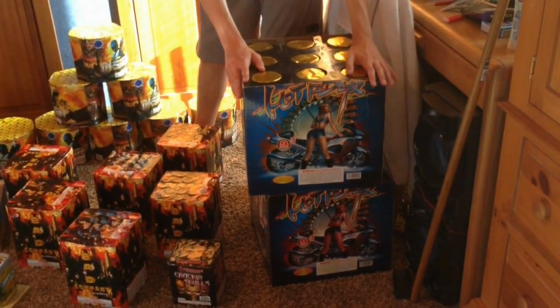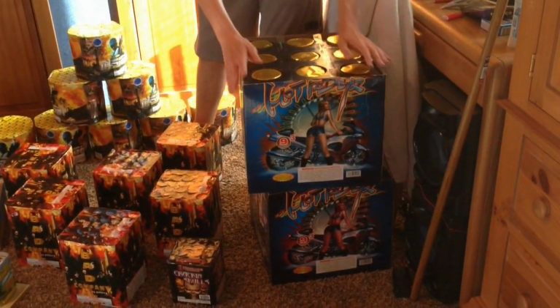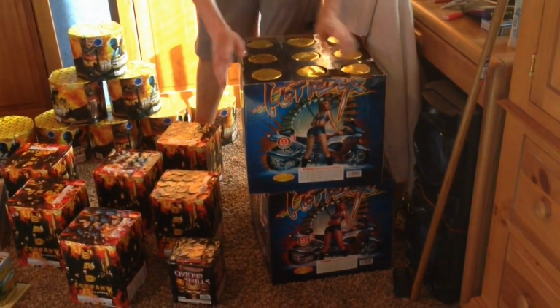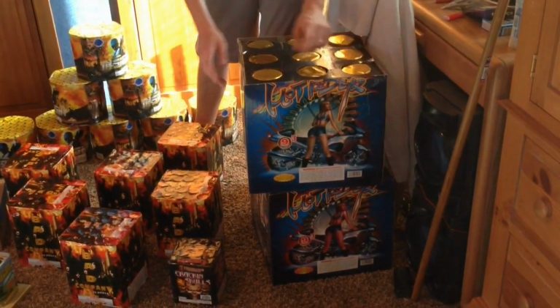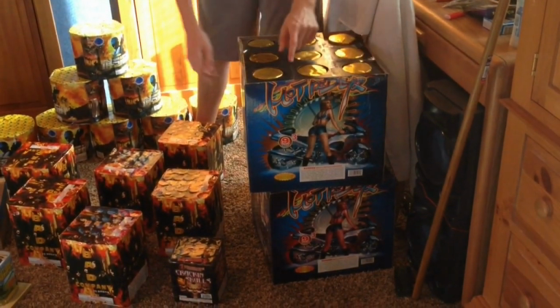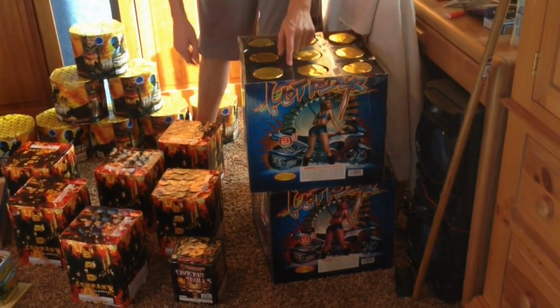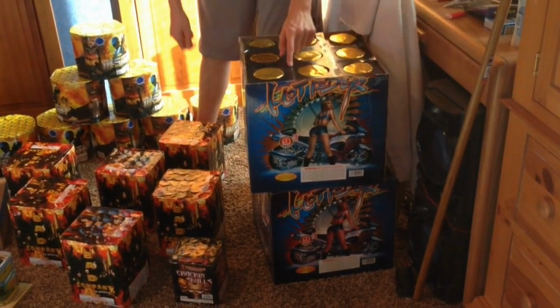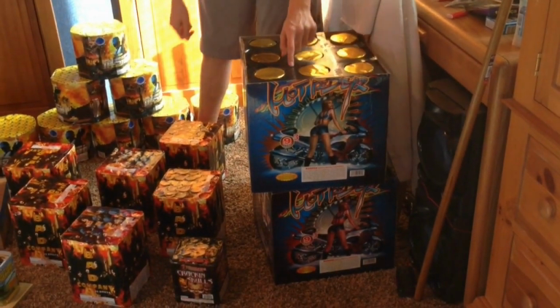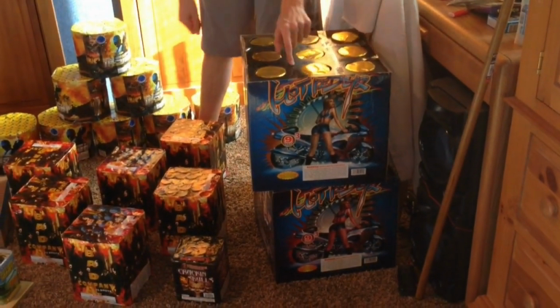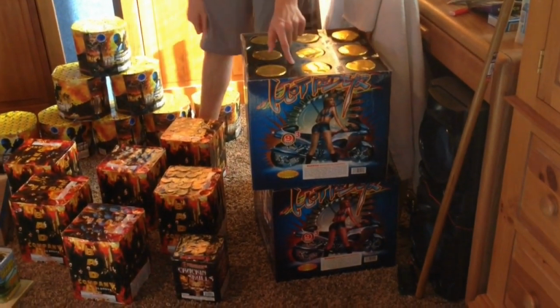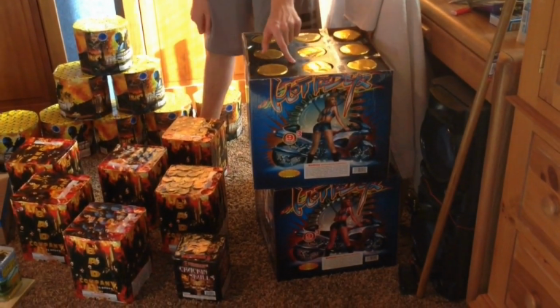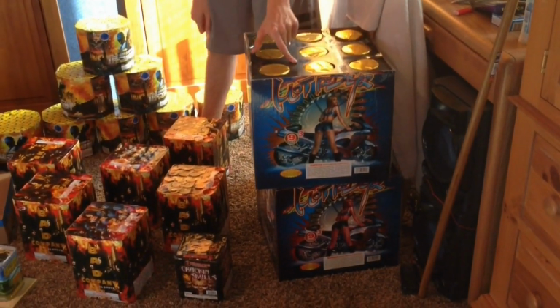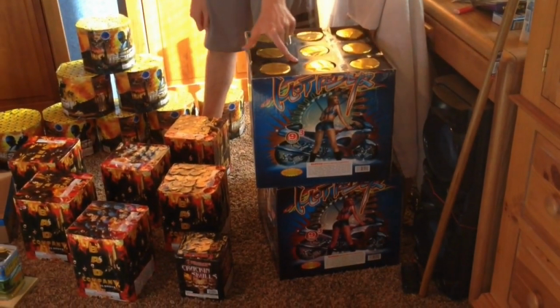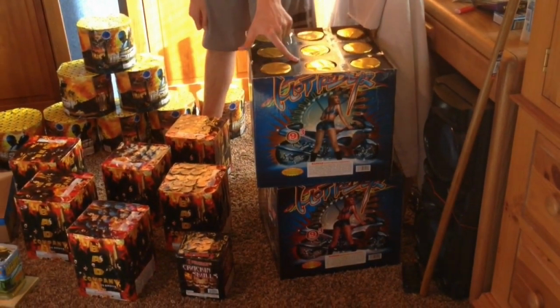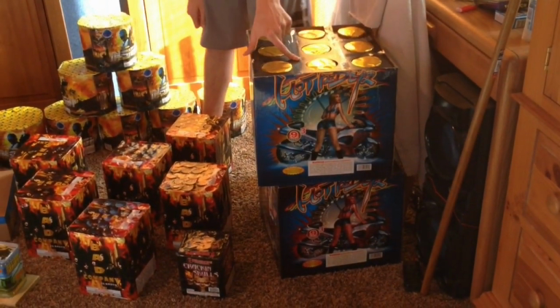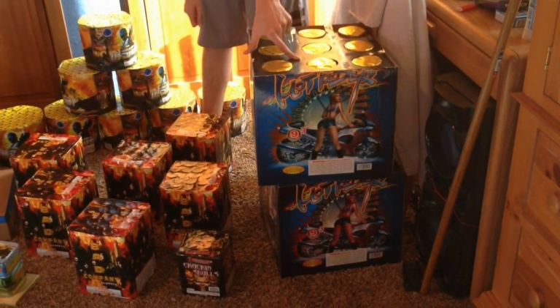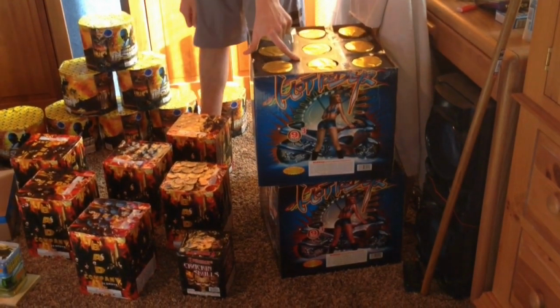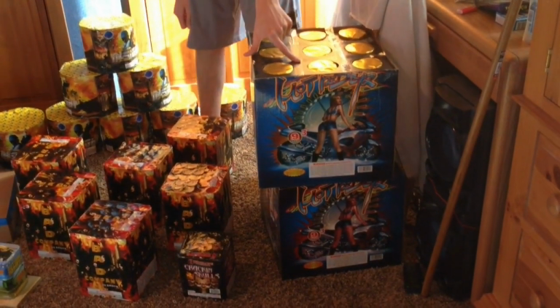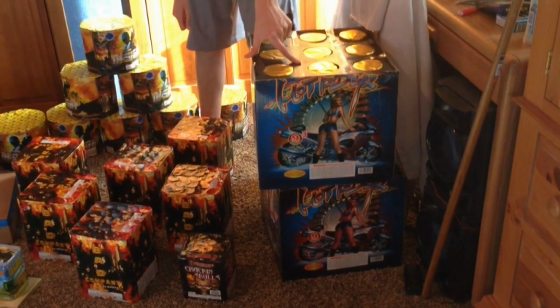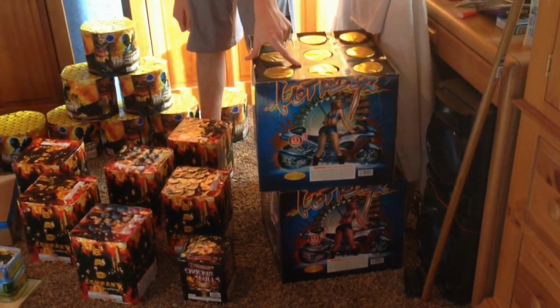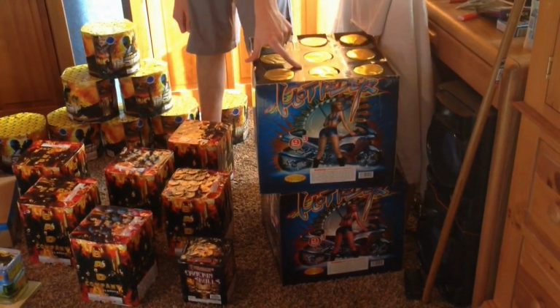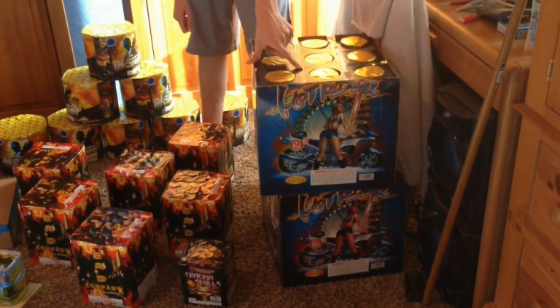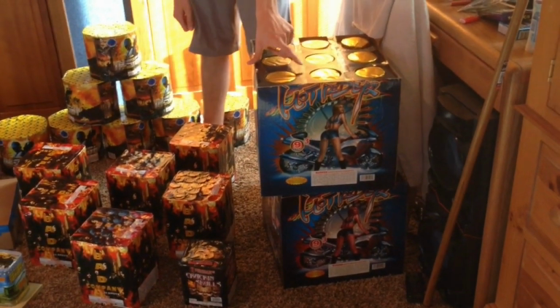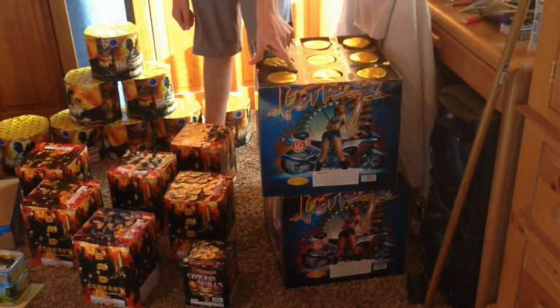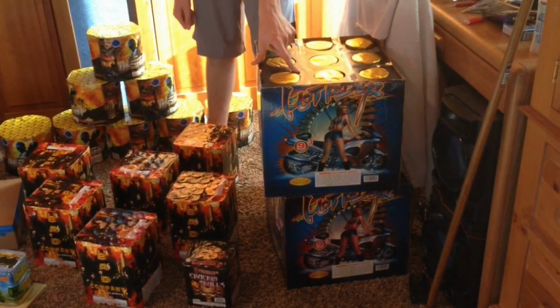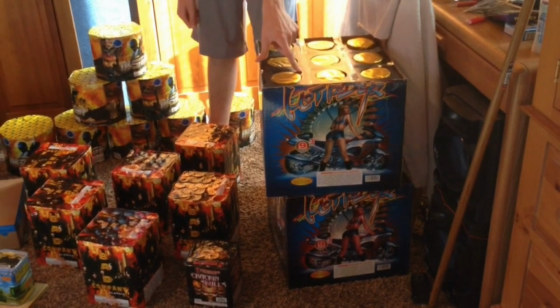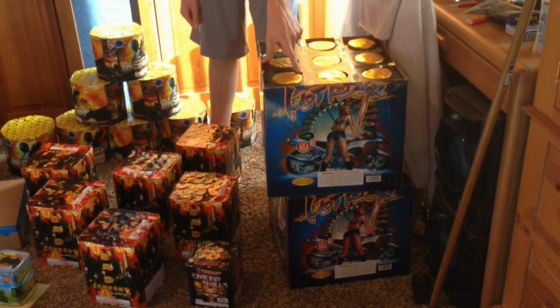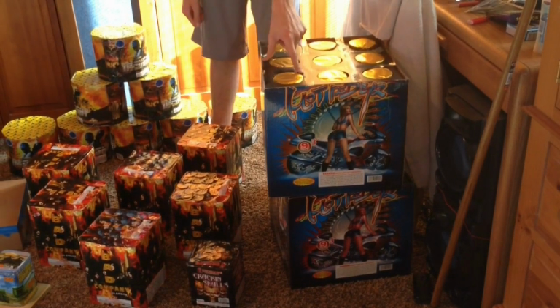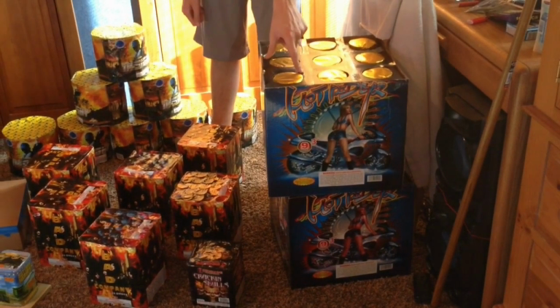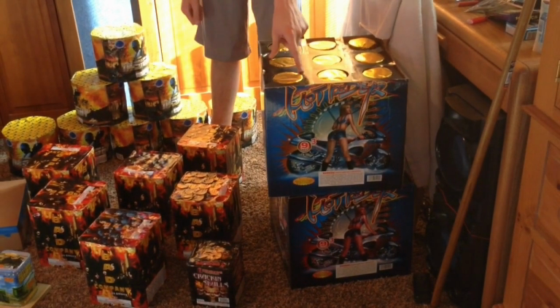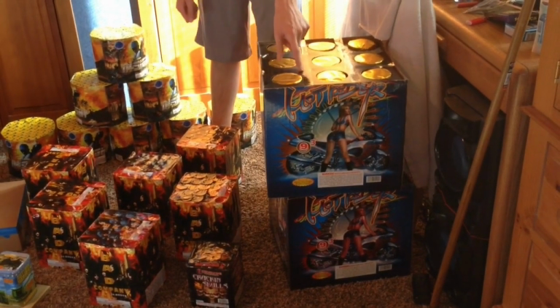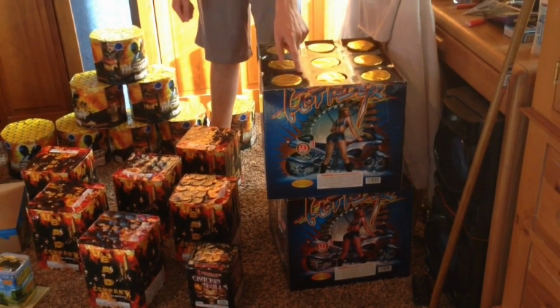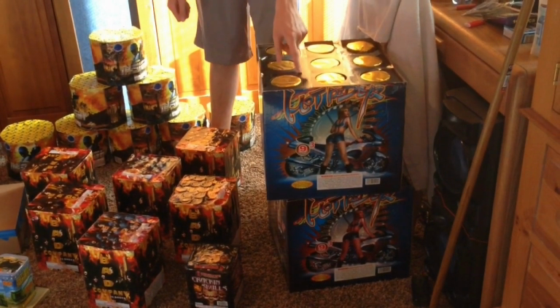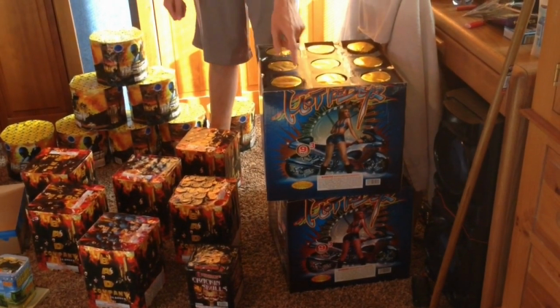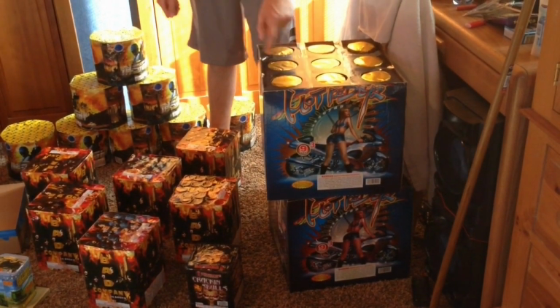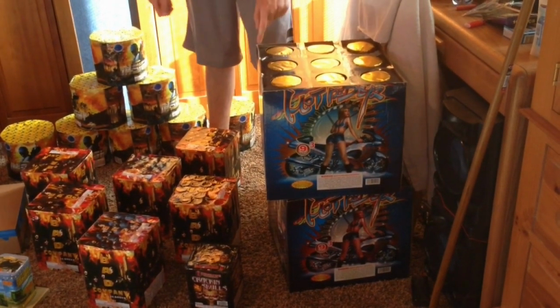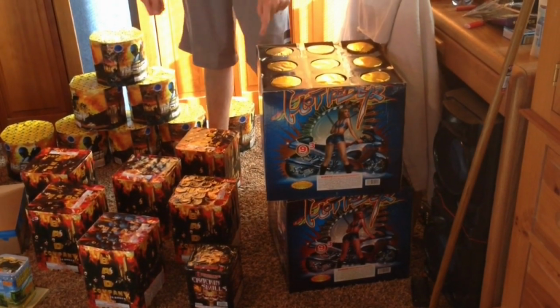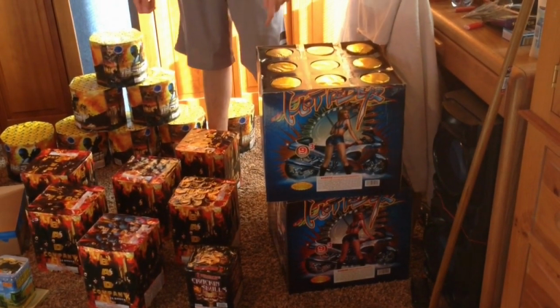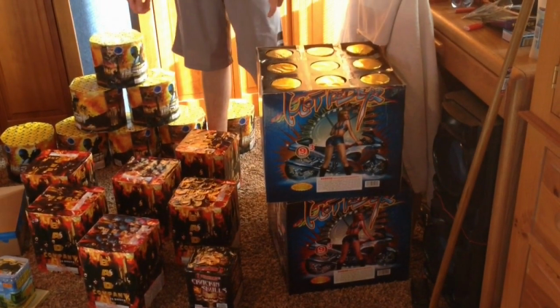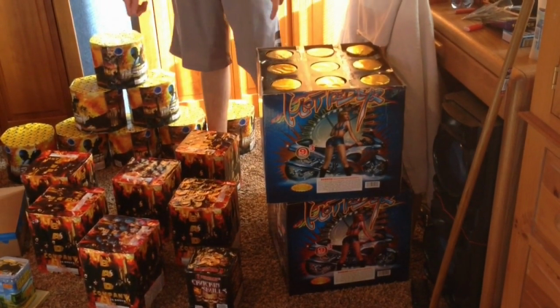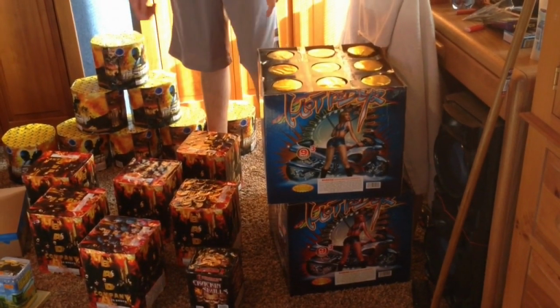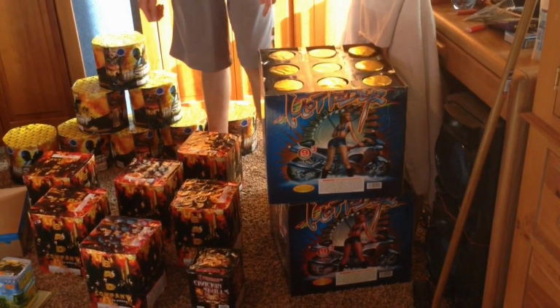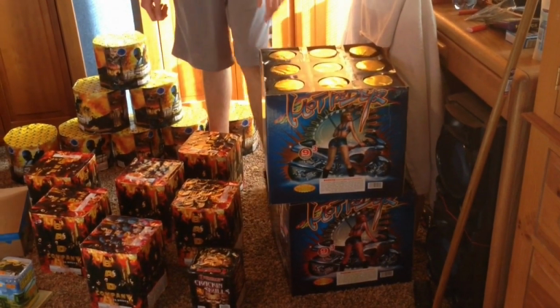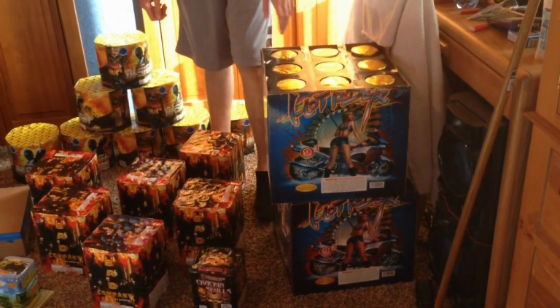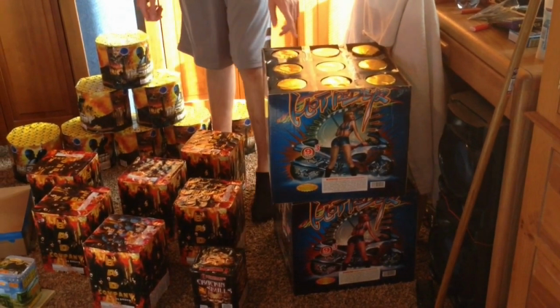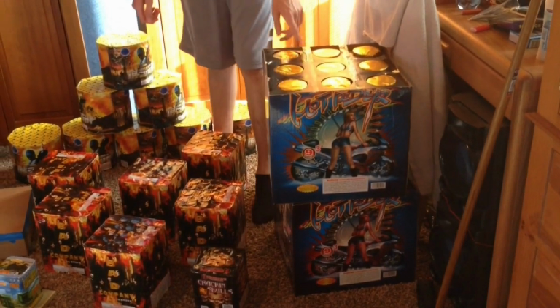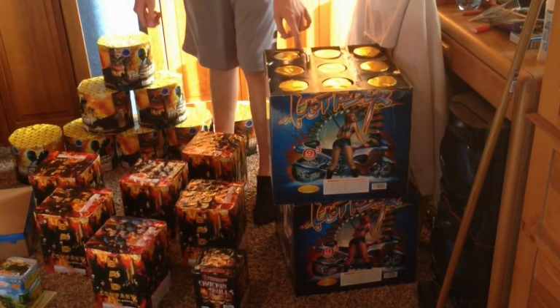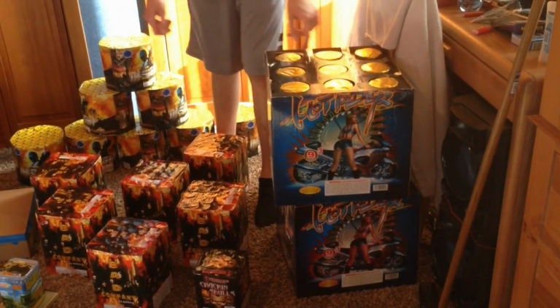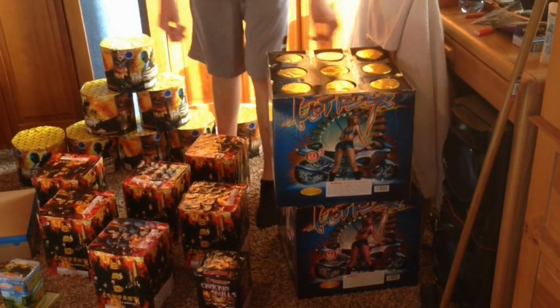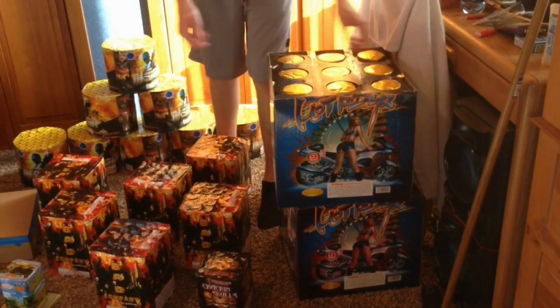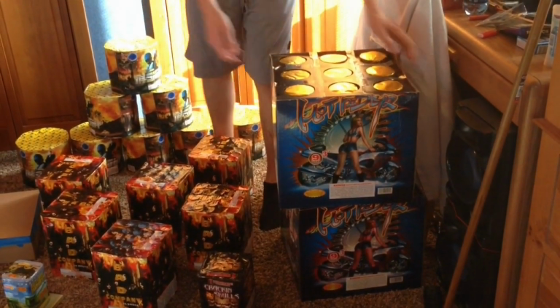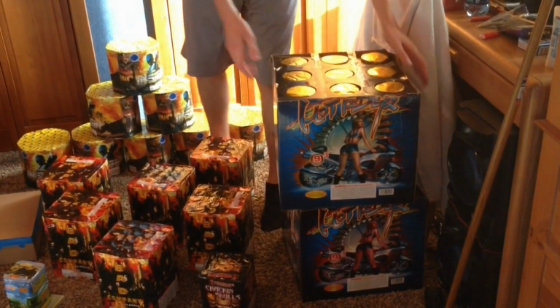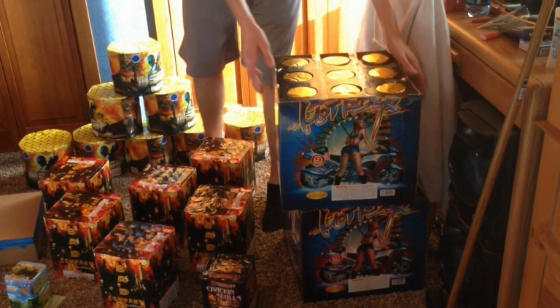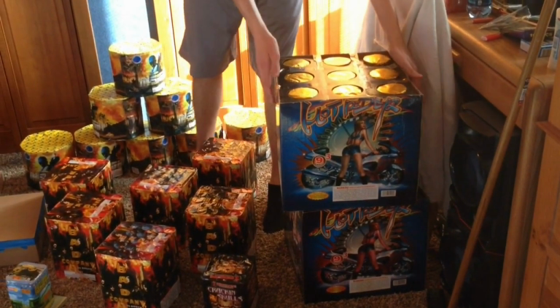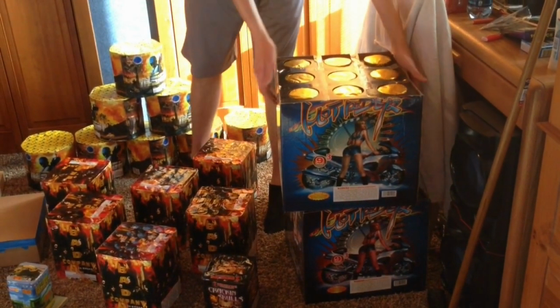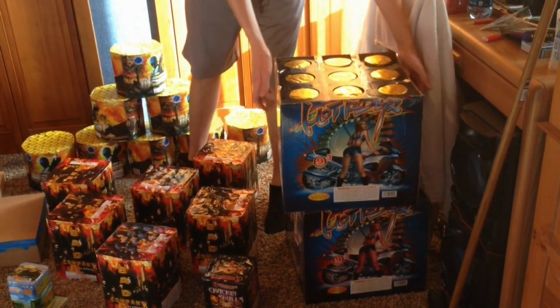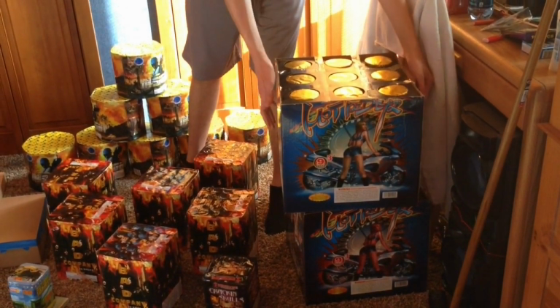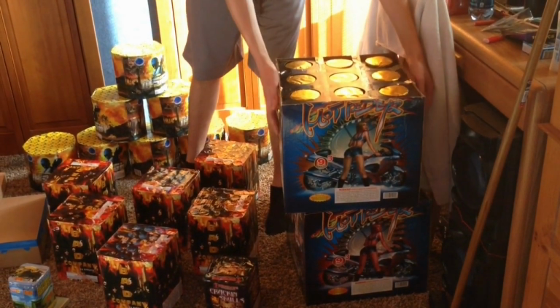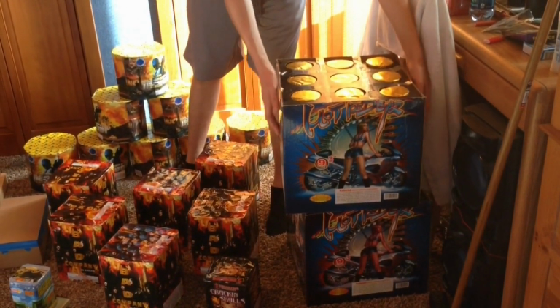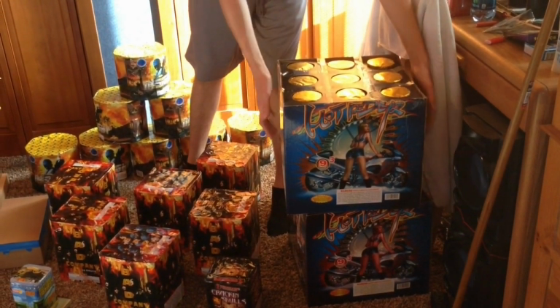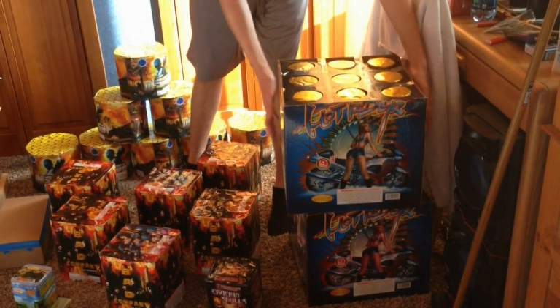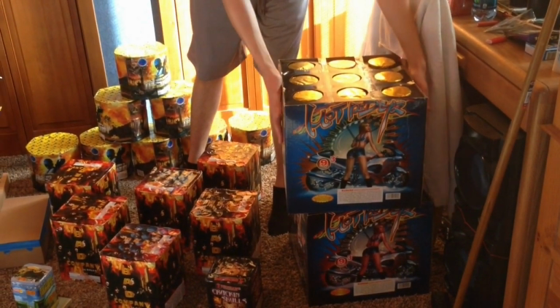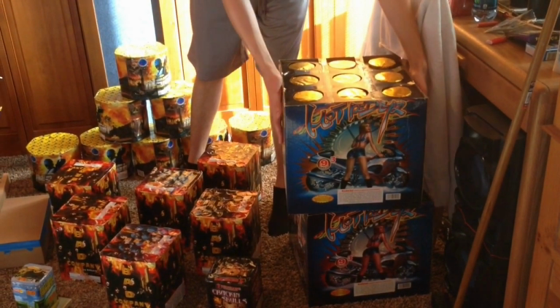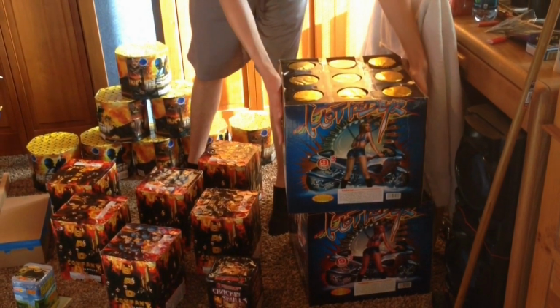This is a 9-on-a-board, 3-inch shells, and these are actually 3-inch. Most of them aren't, but this one is. Go check out a video of that.